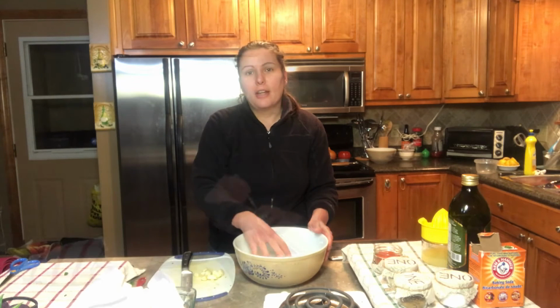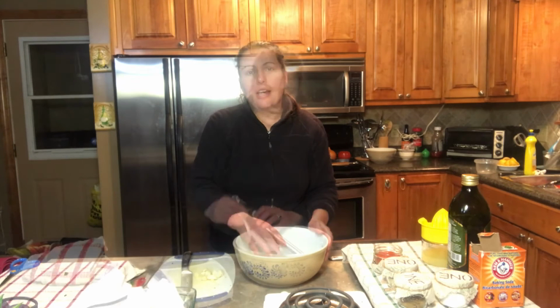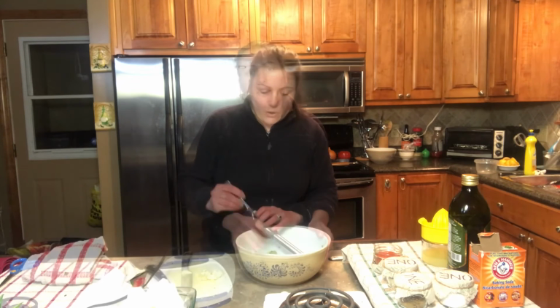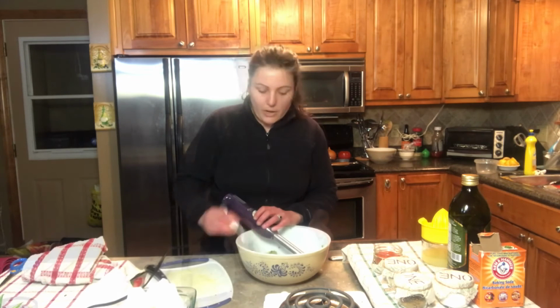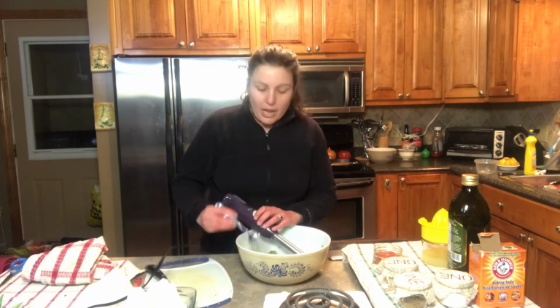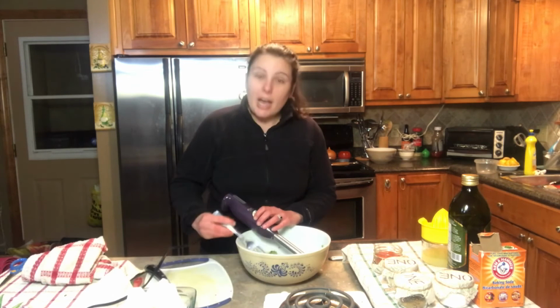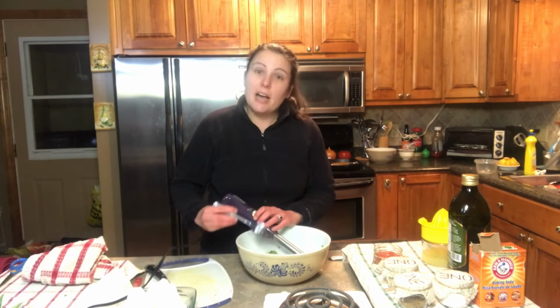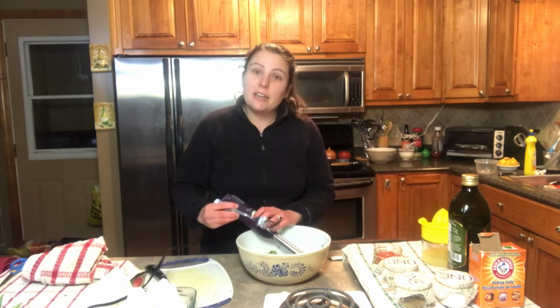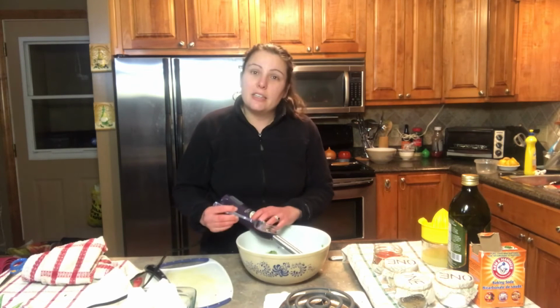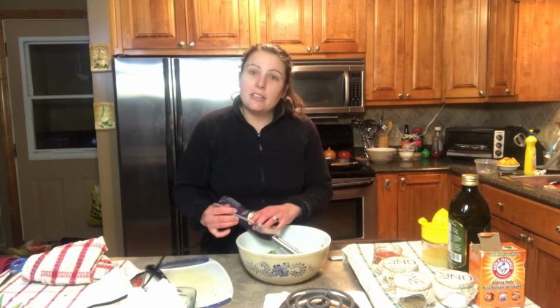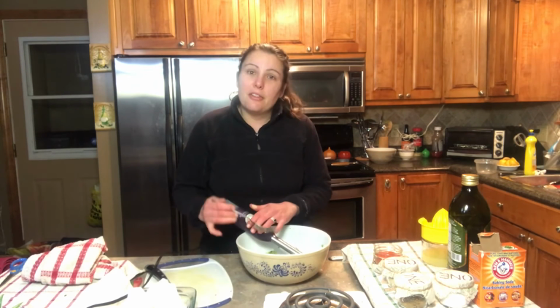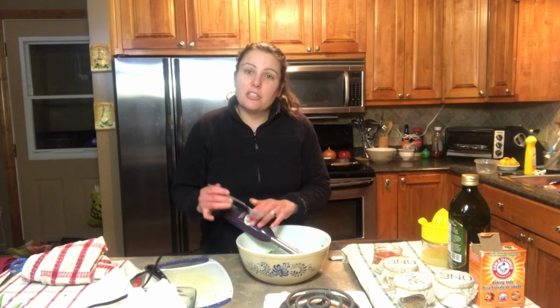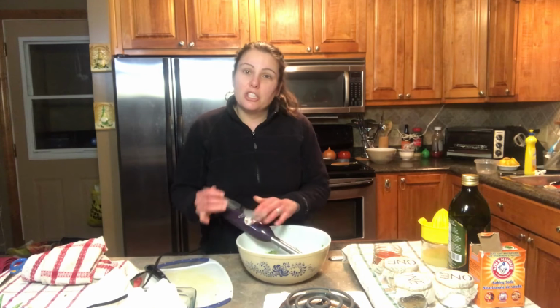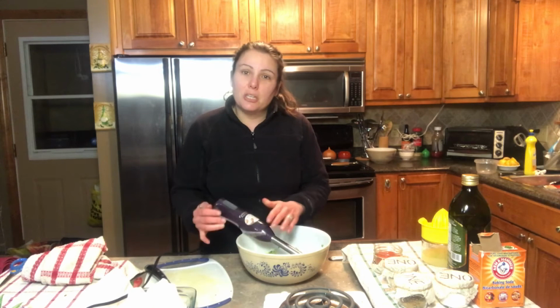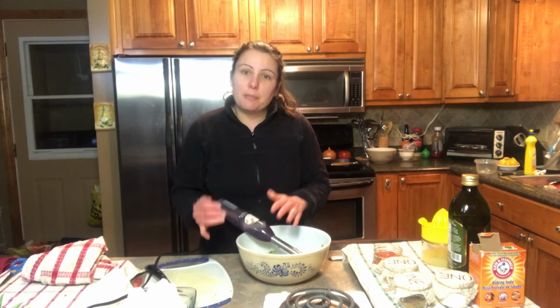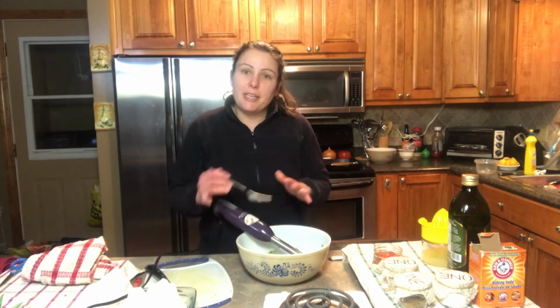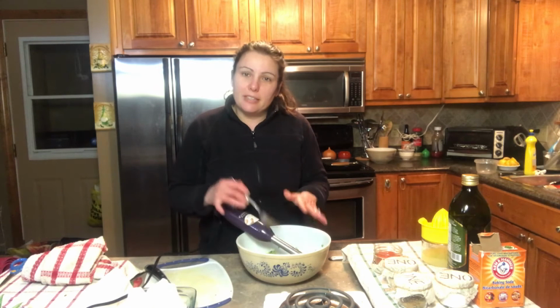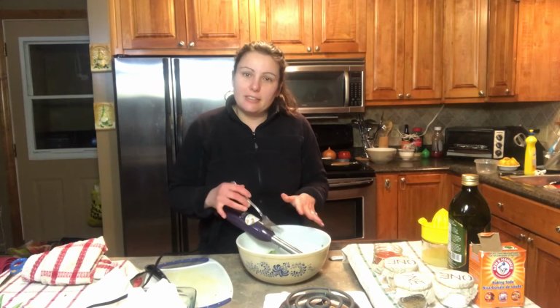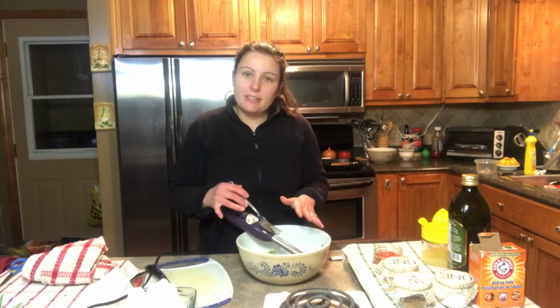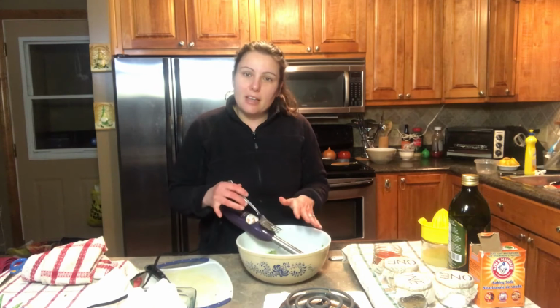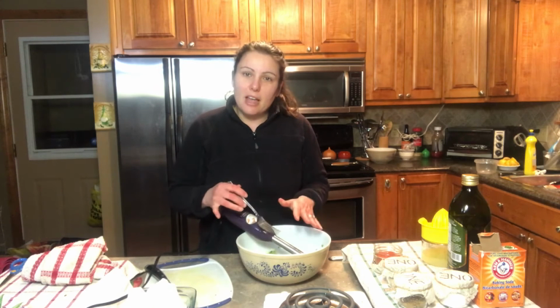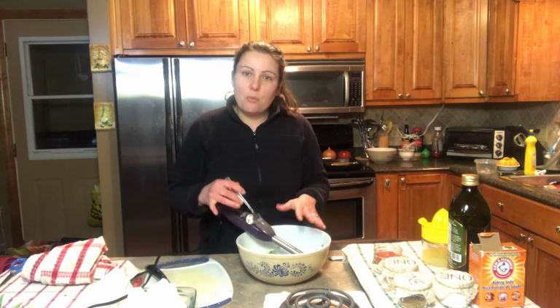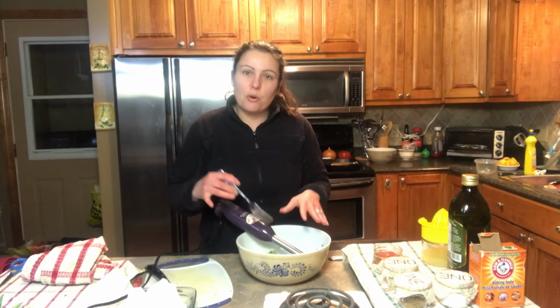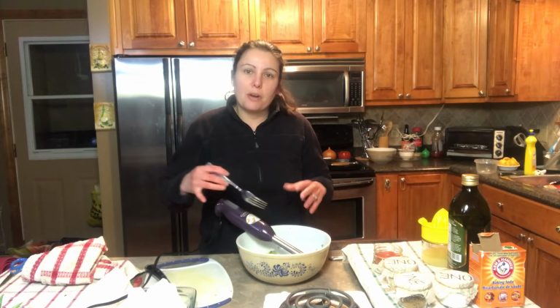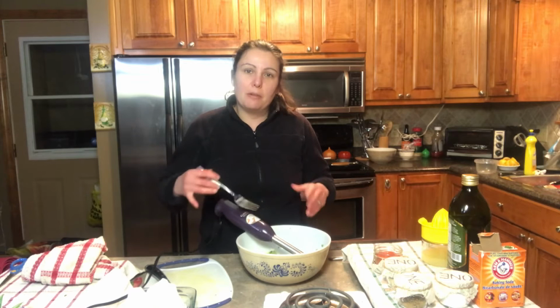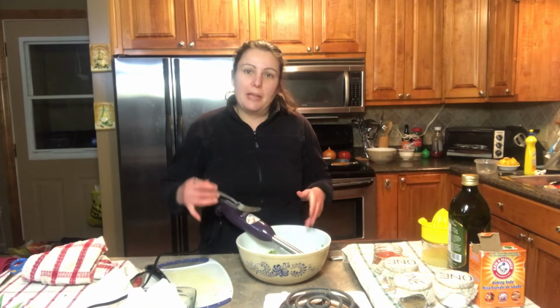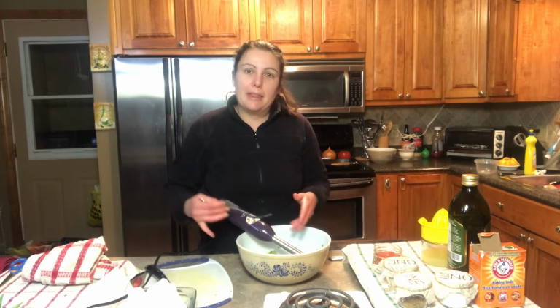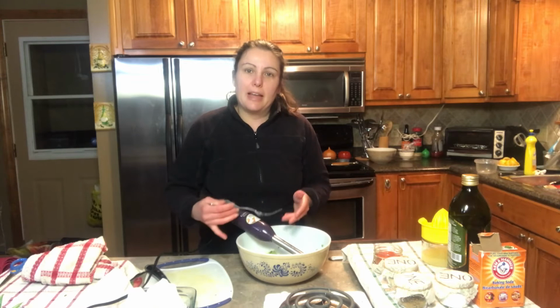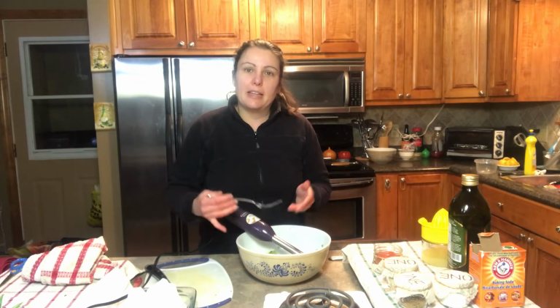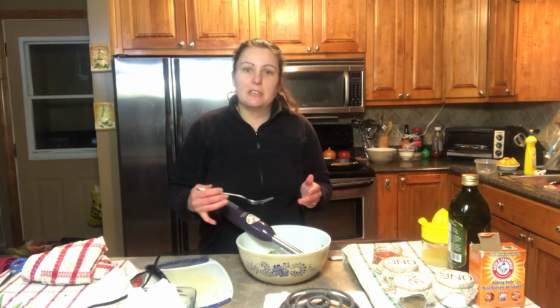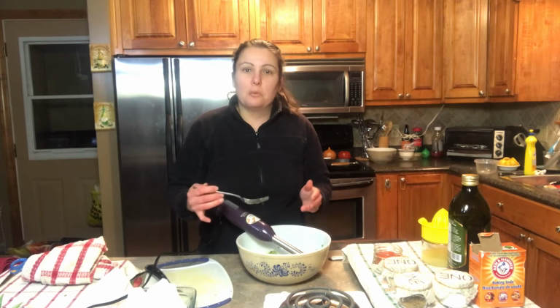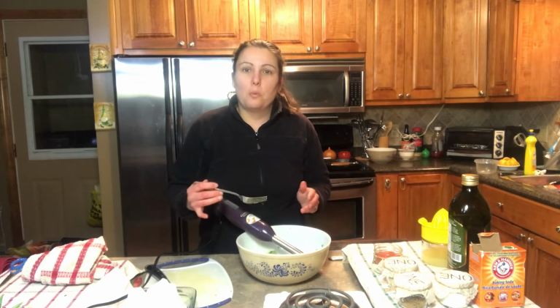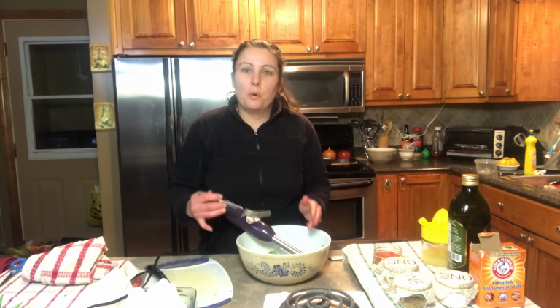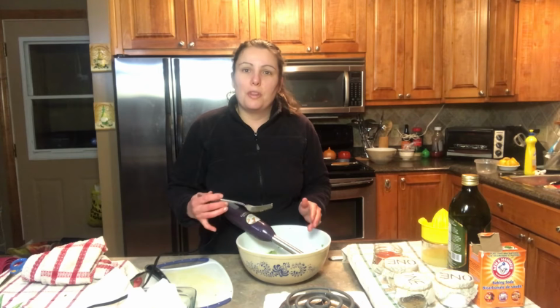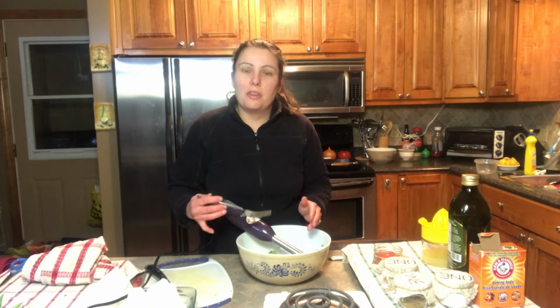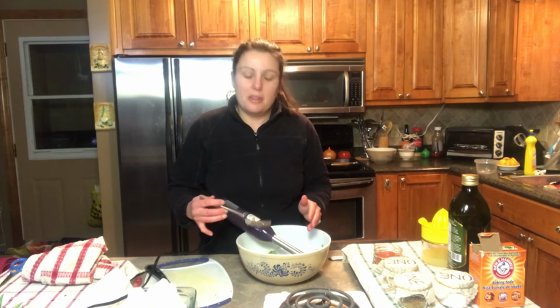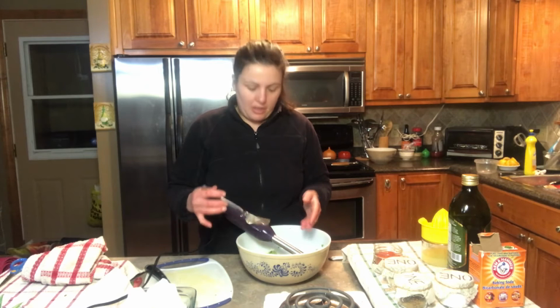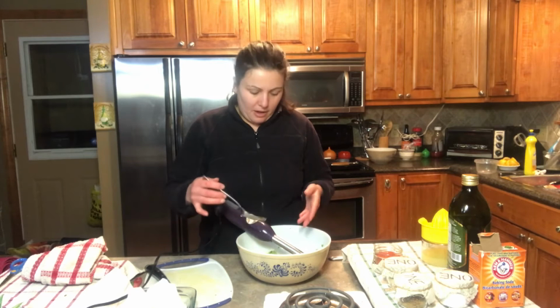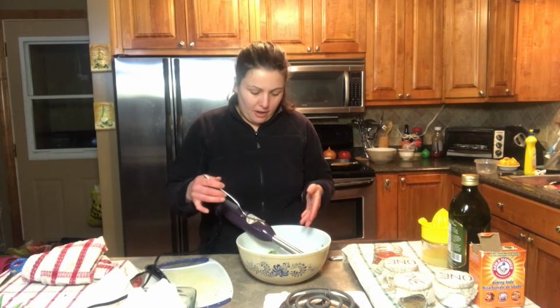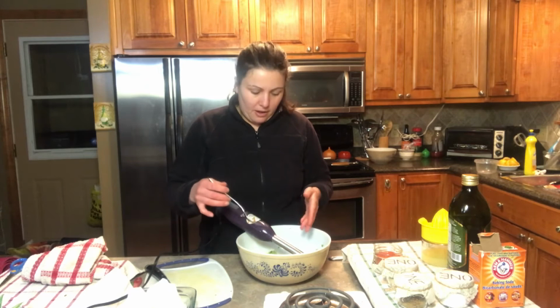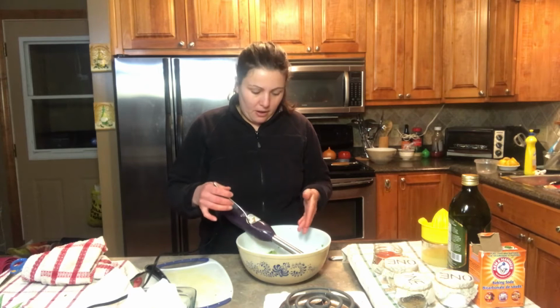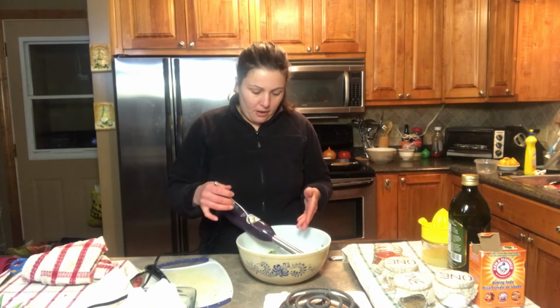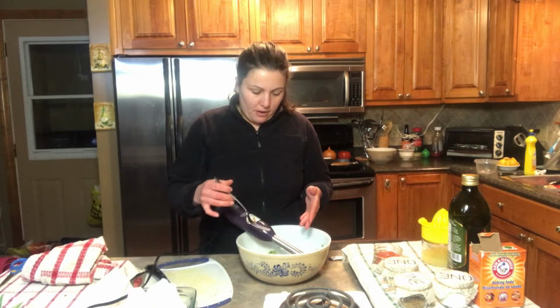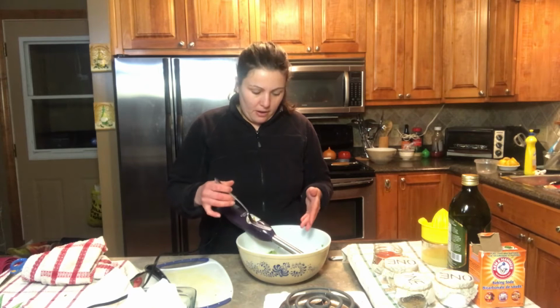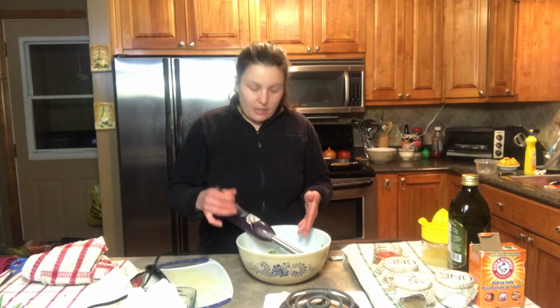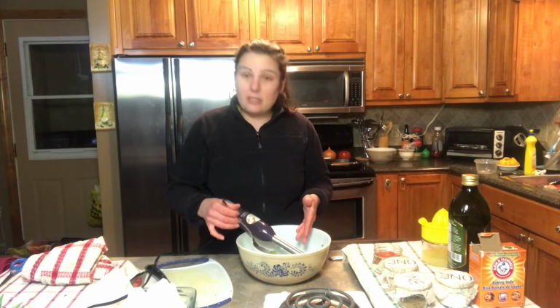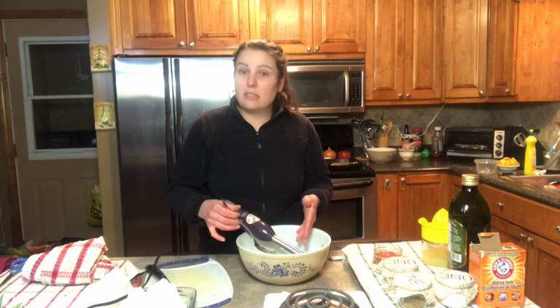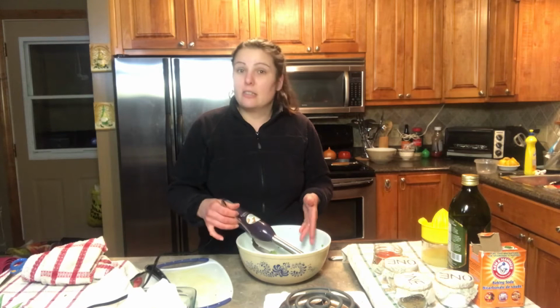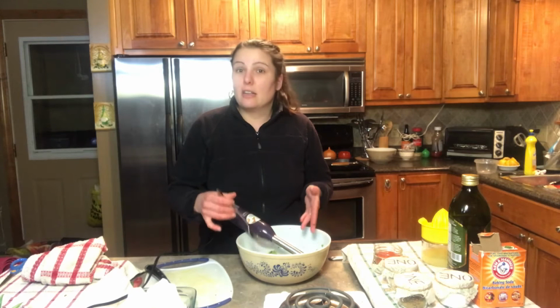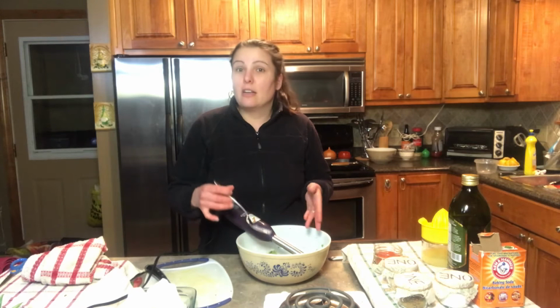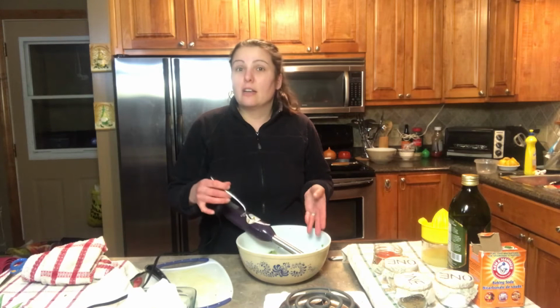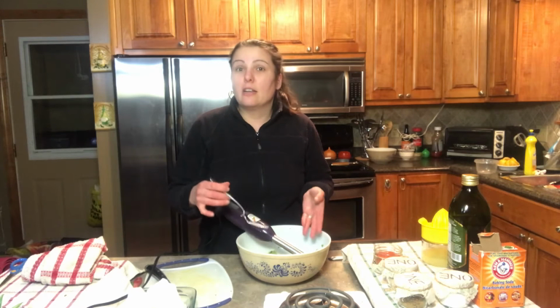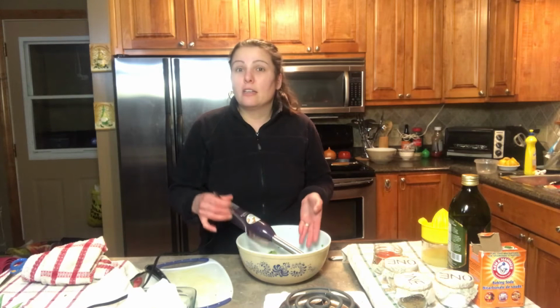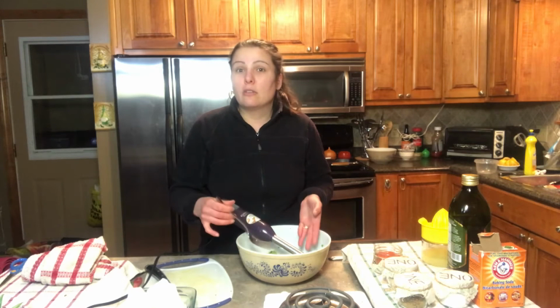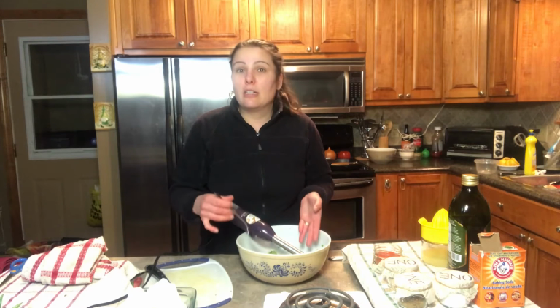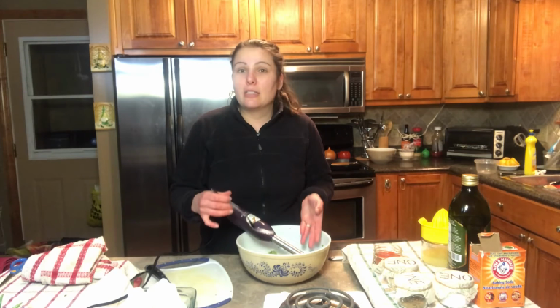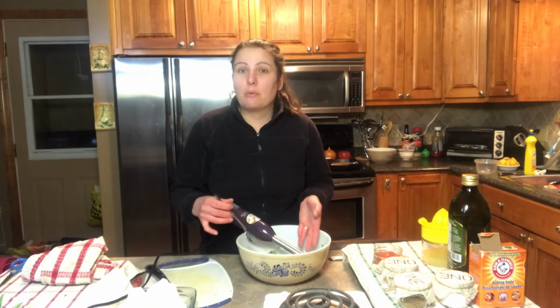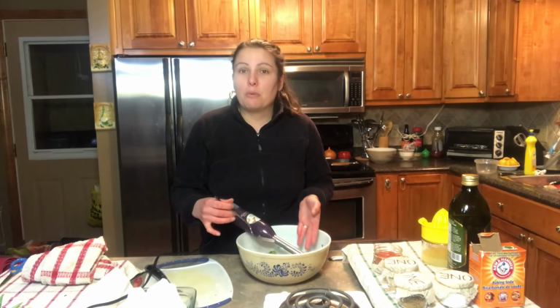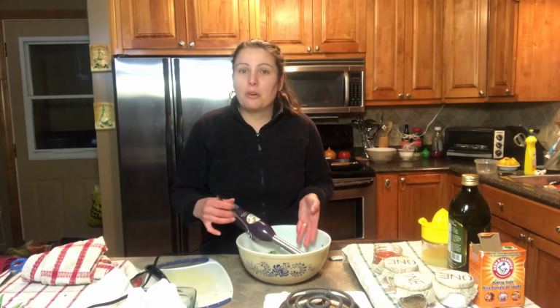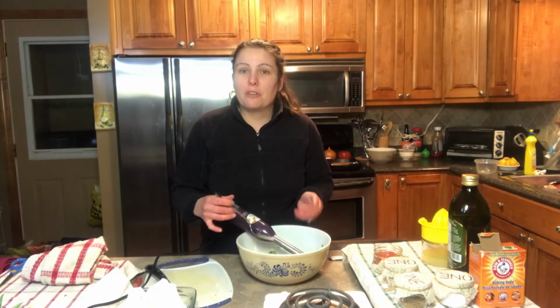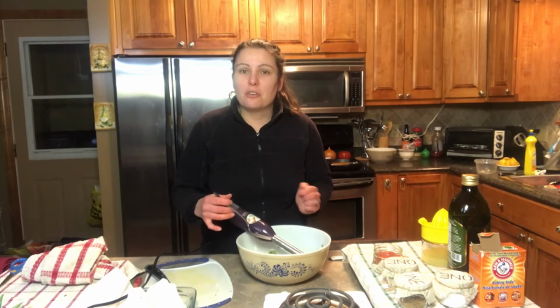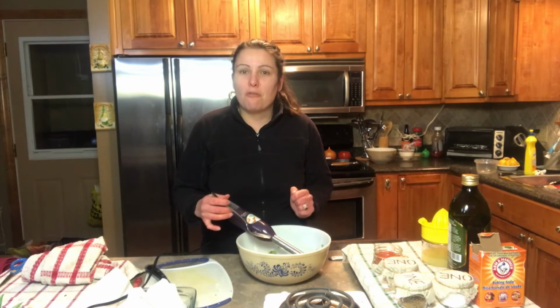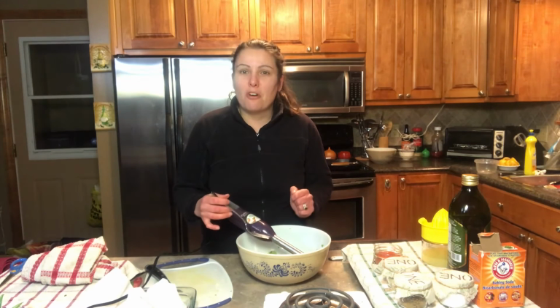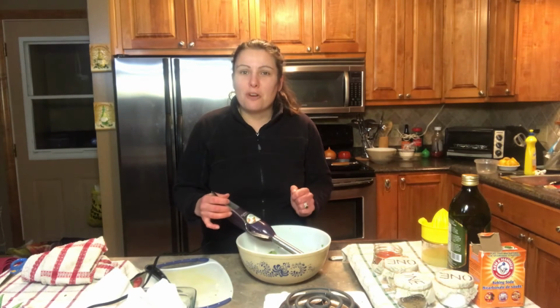Now I'm going to add in the chickpeas and we're going to blend that in with the existing ingredients that we put in so far.